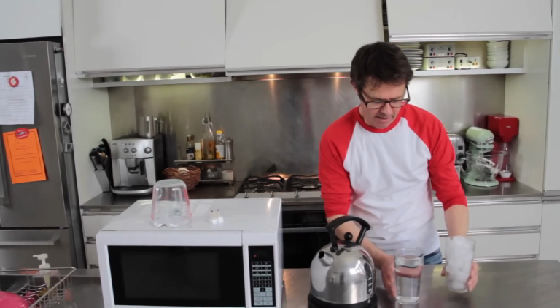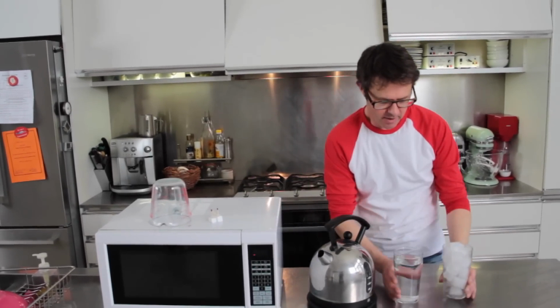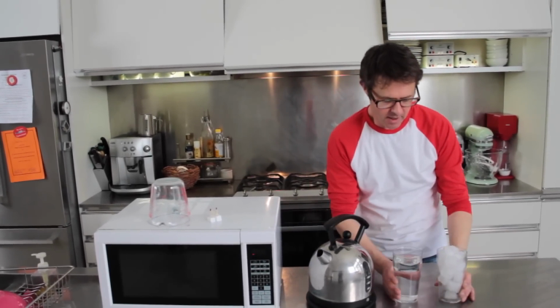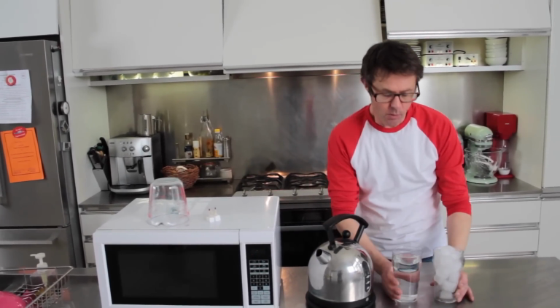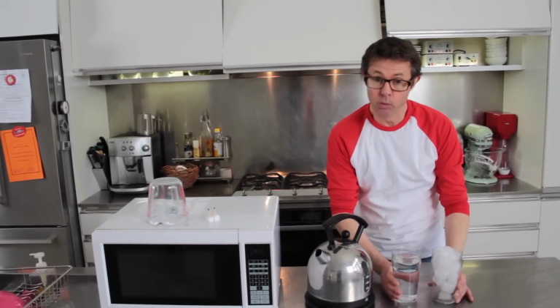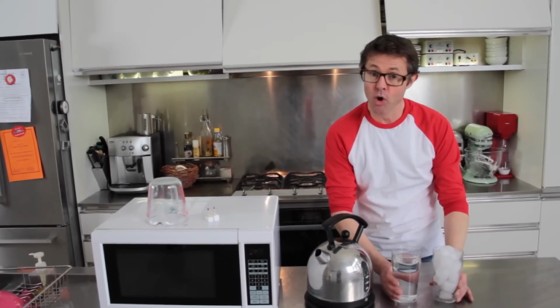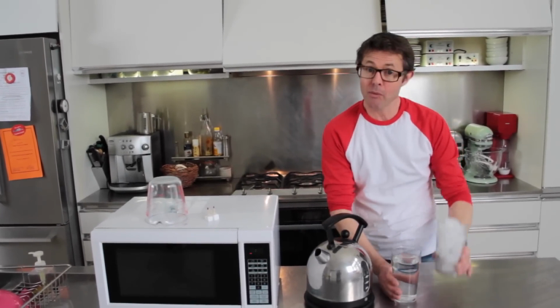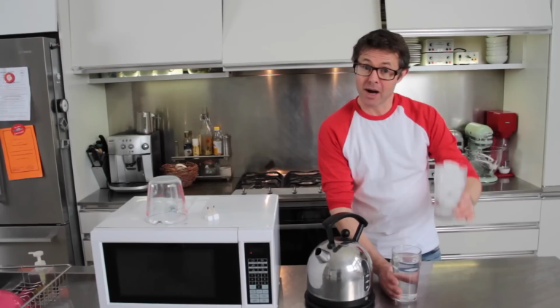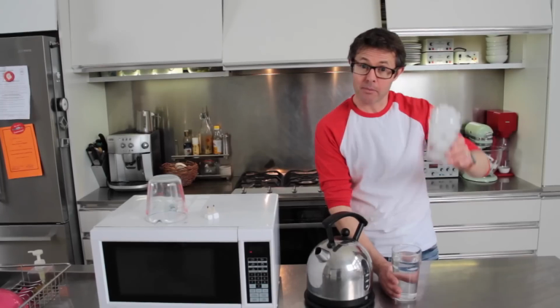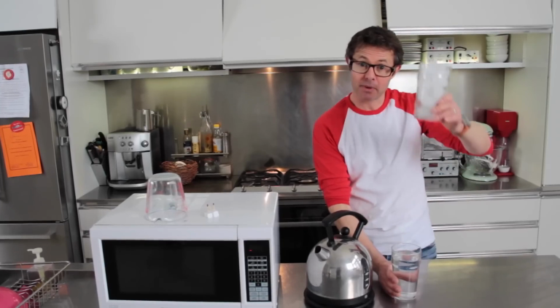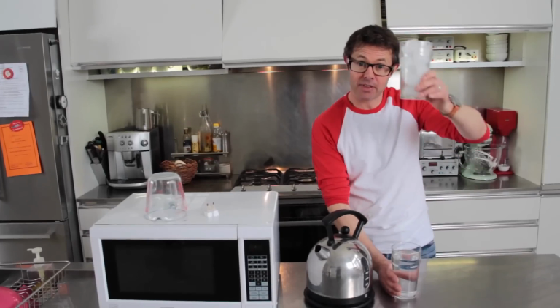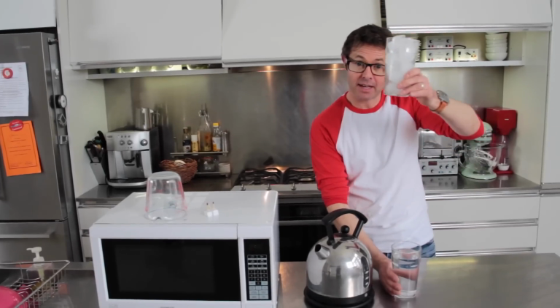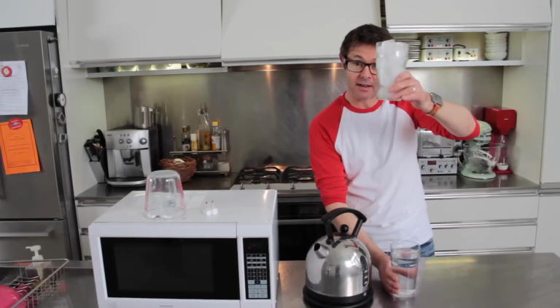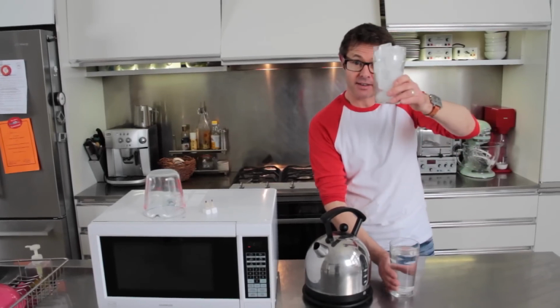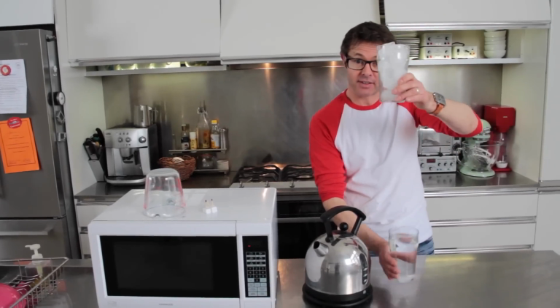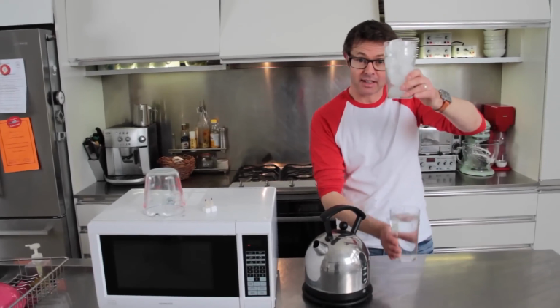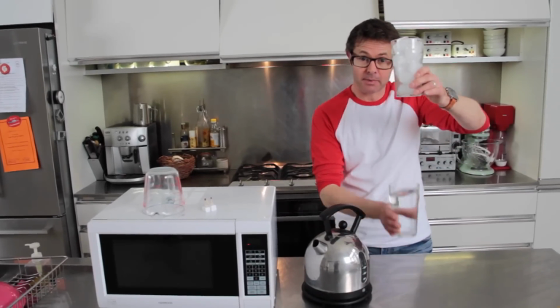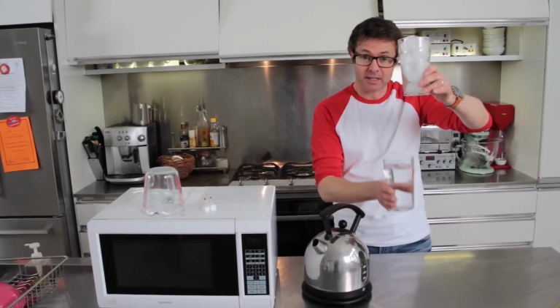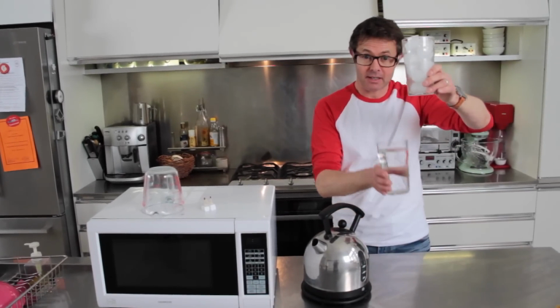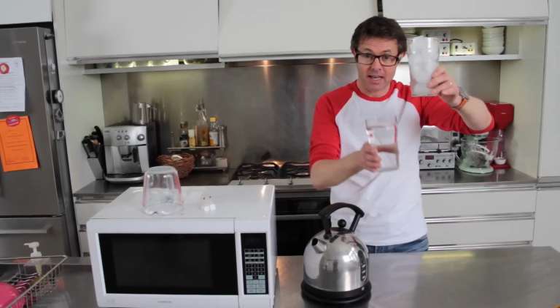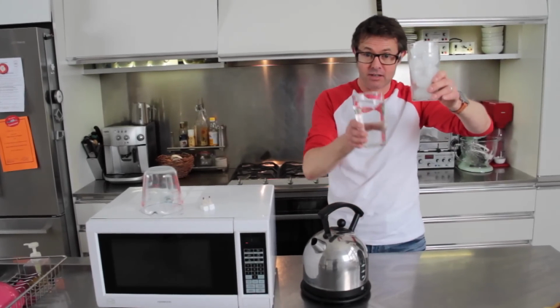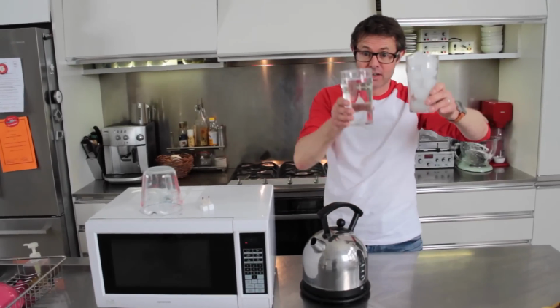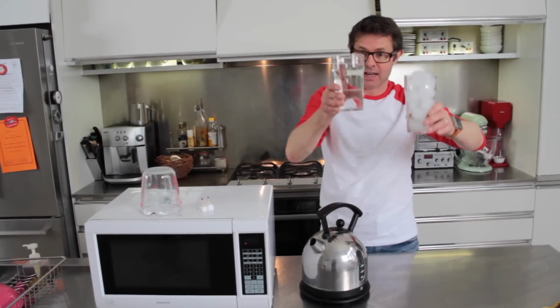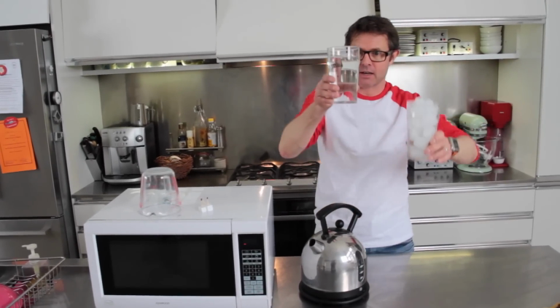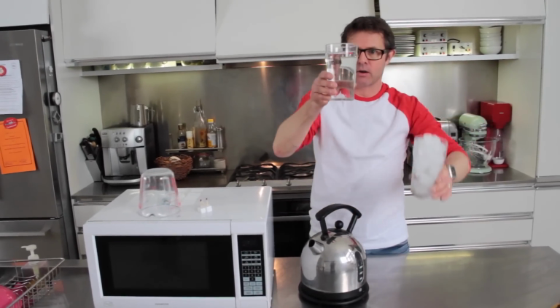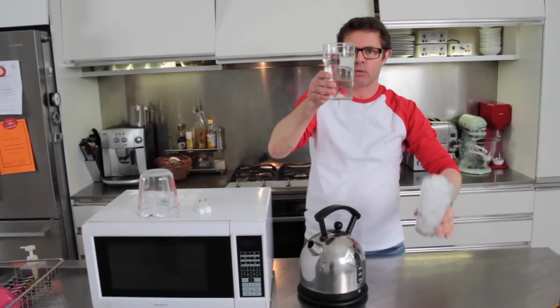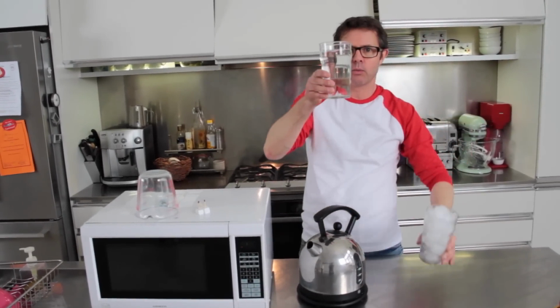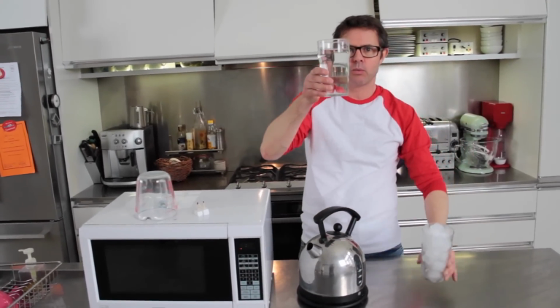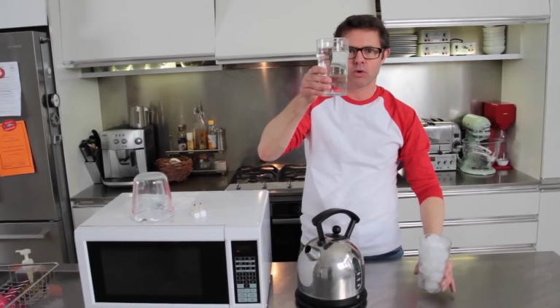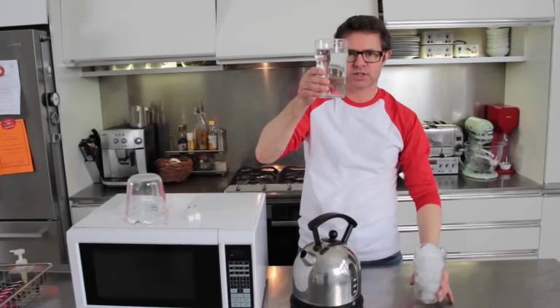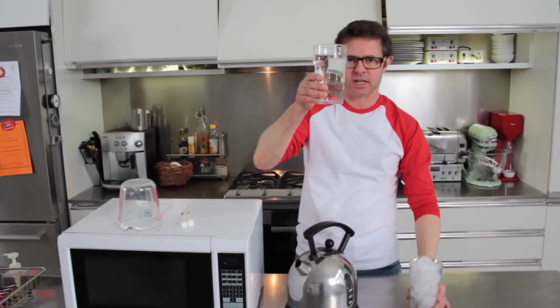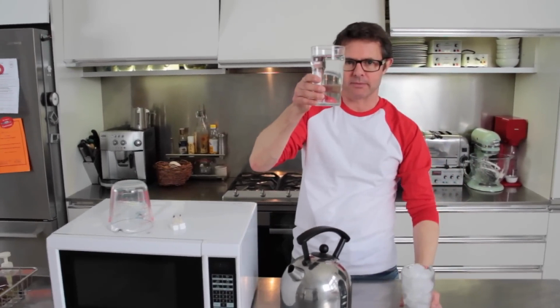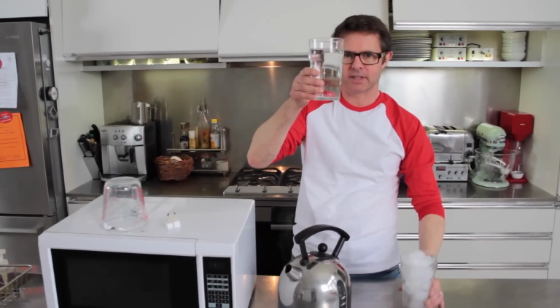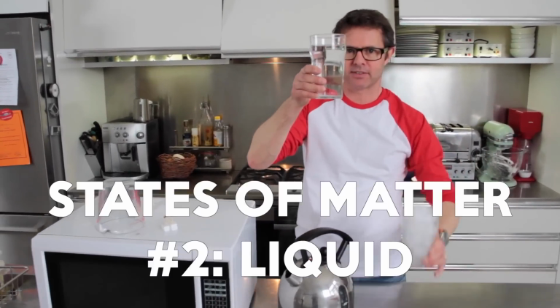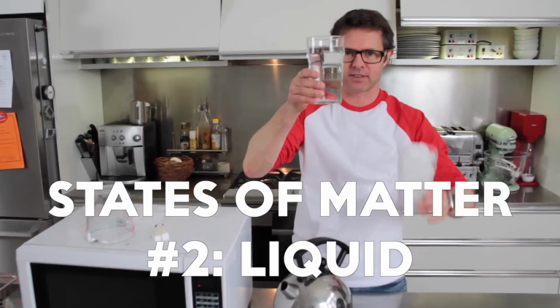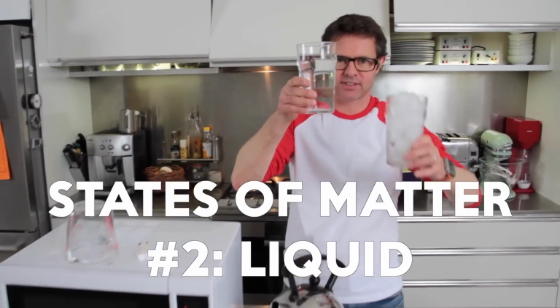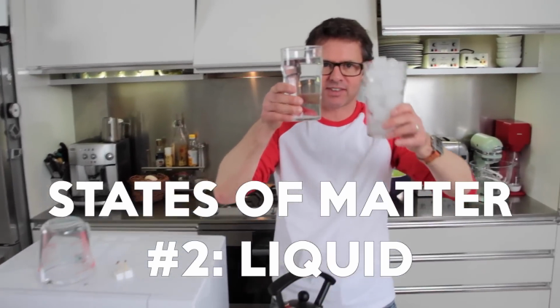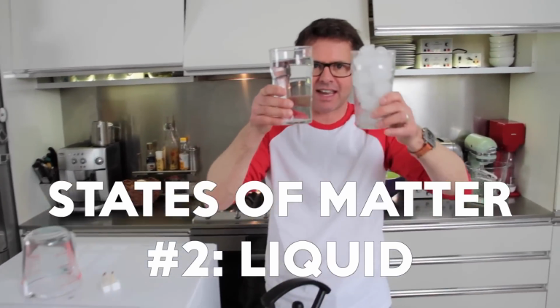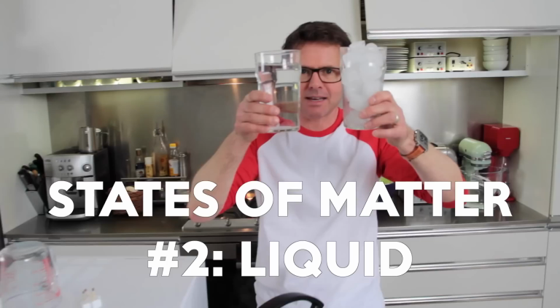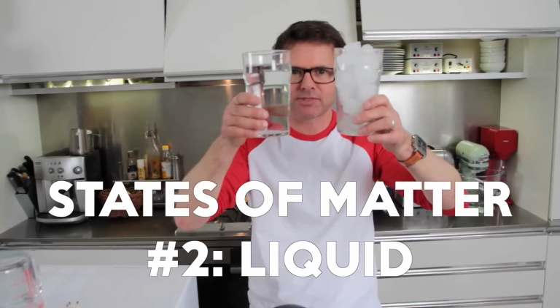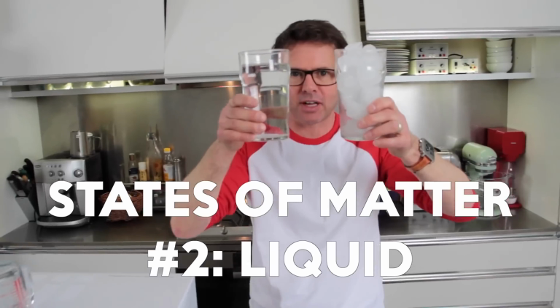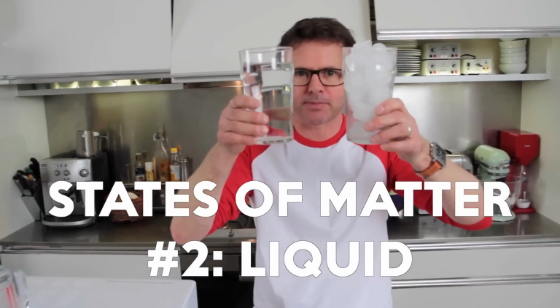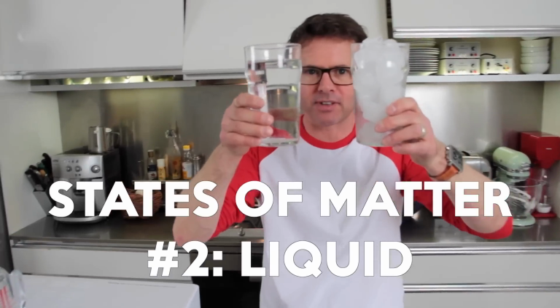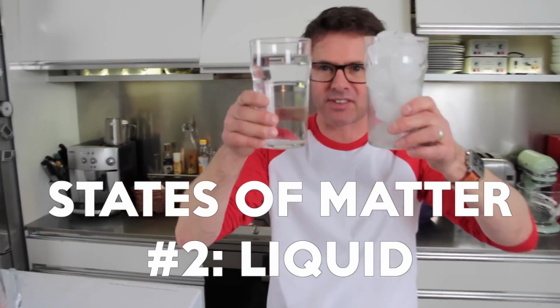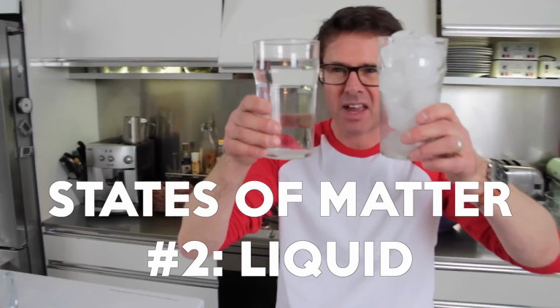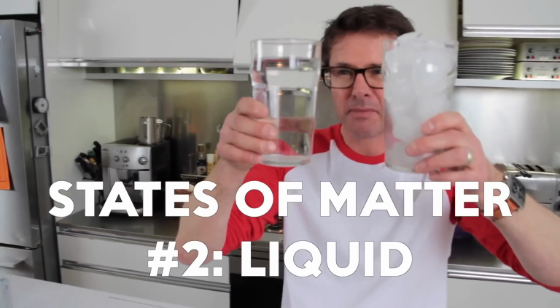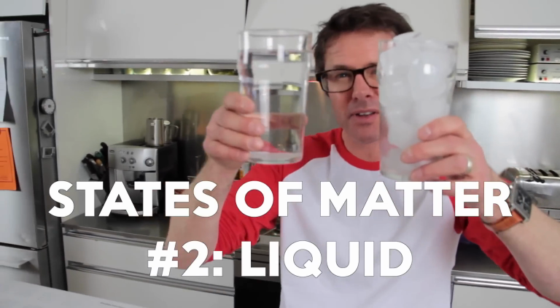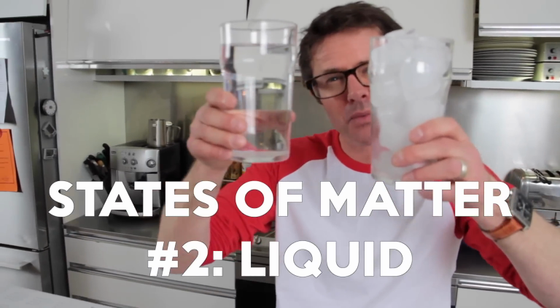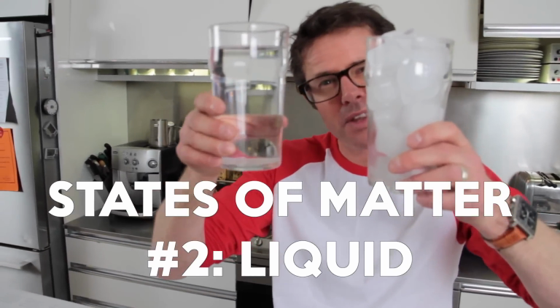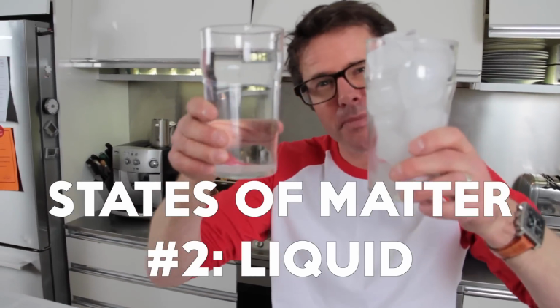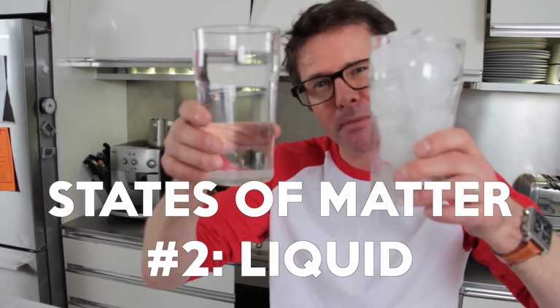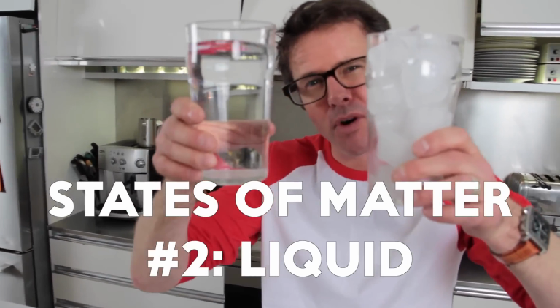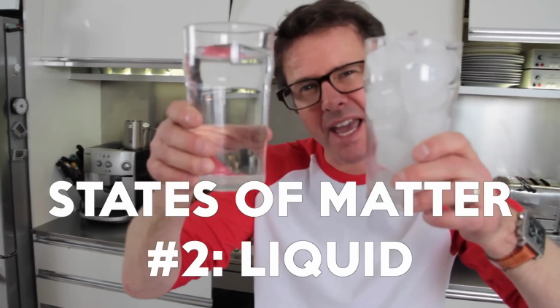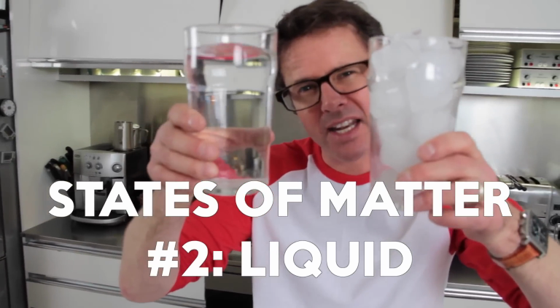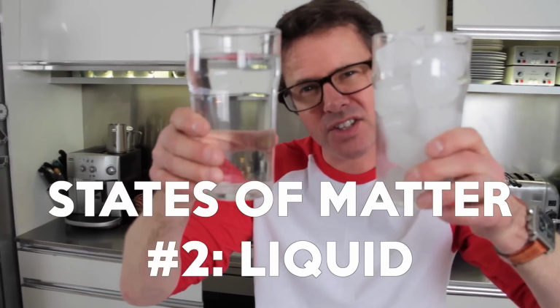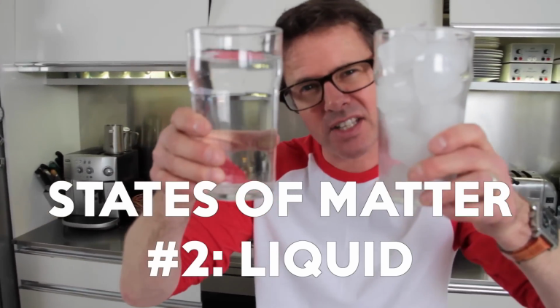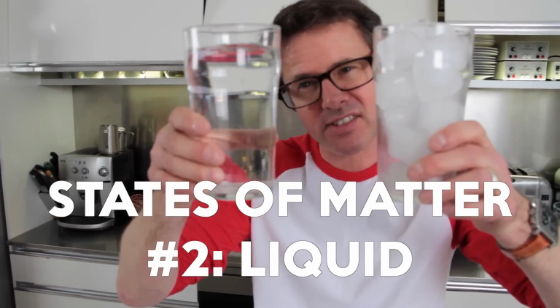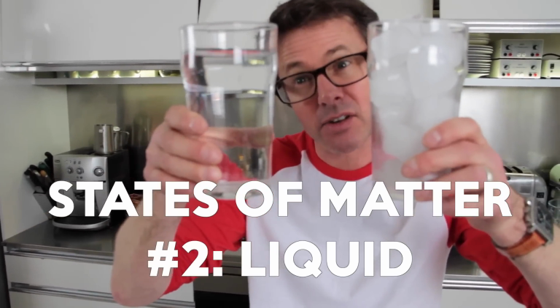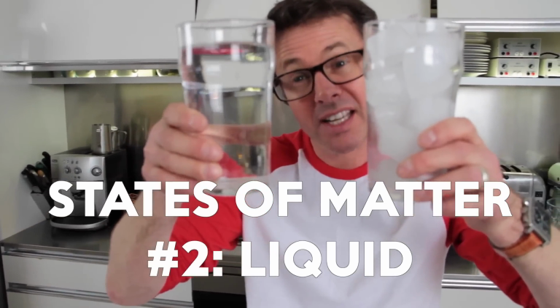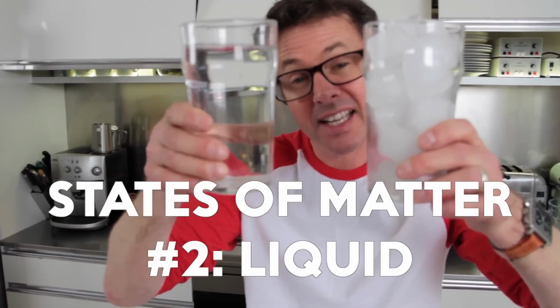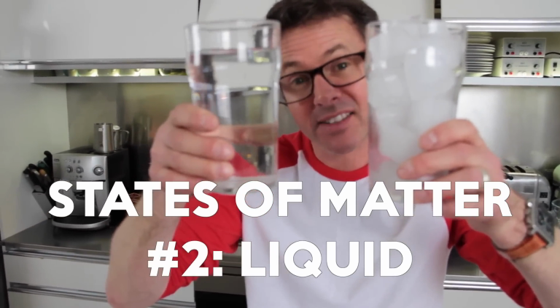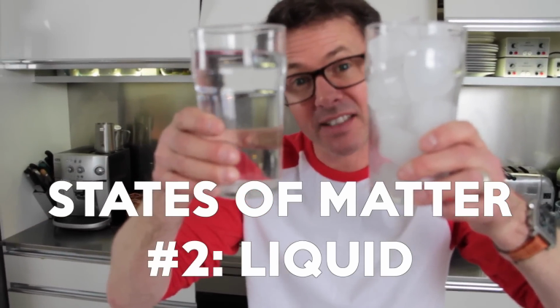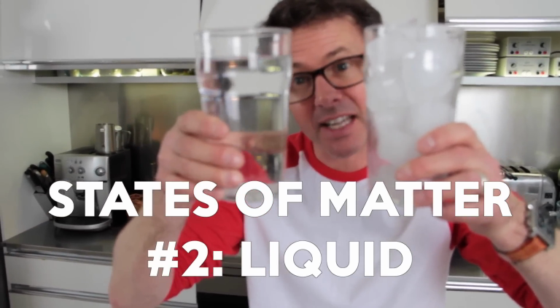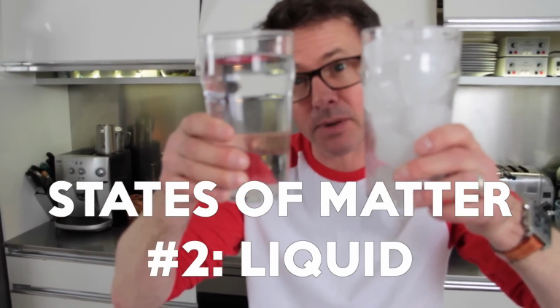Now warm up that ice a little bit and you get water. This is the same substance with a bit more energy, so it's liquid.